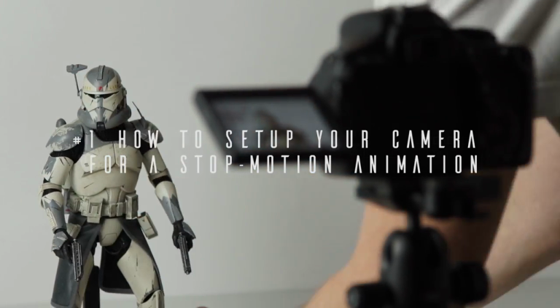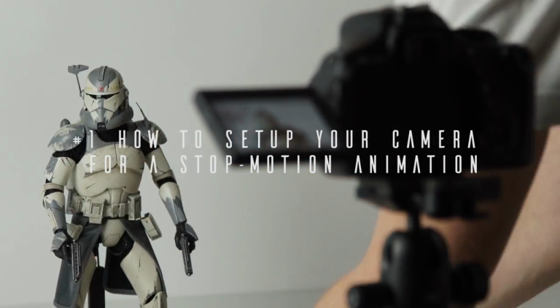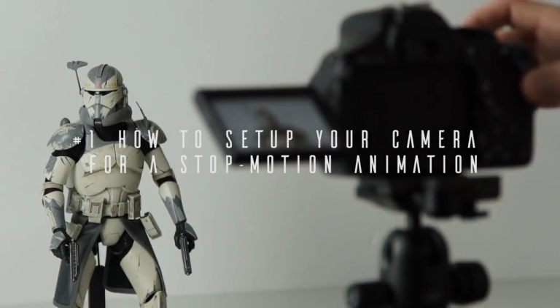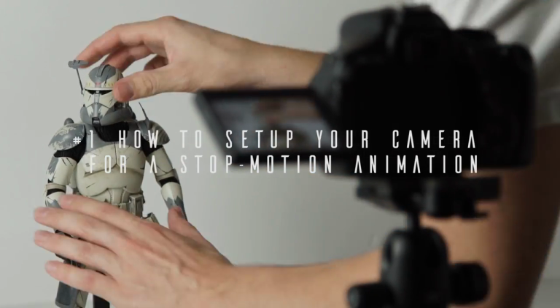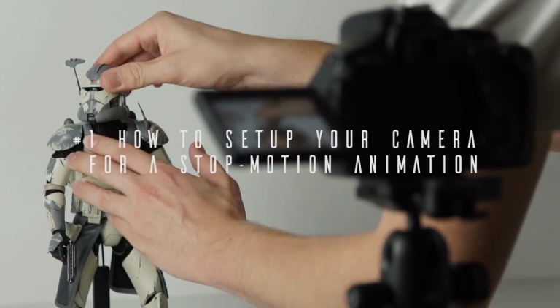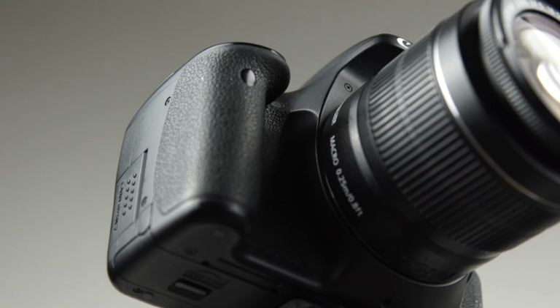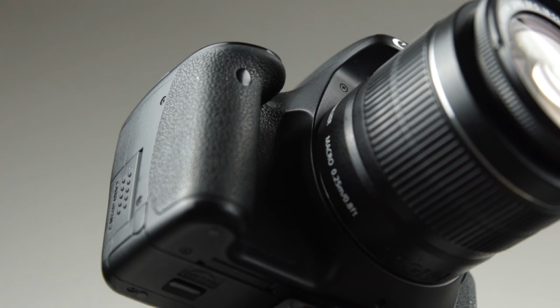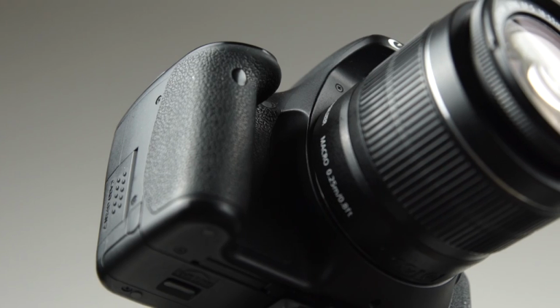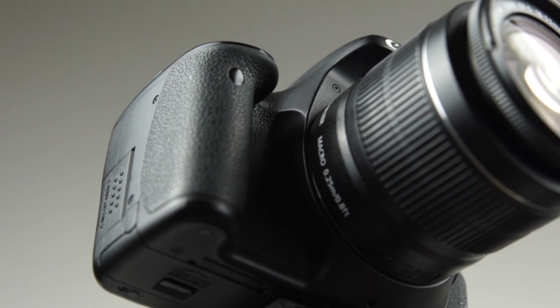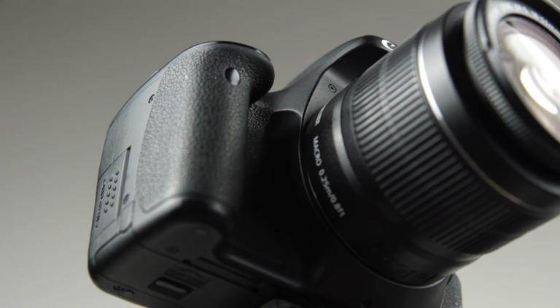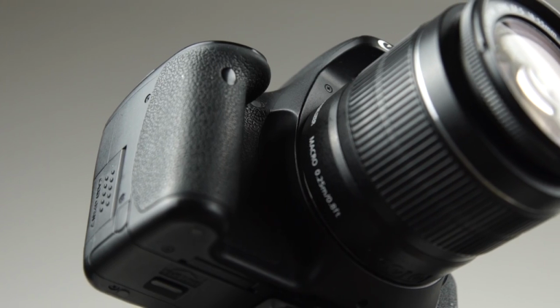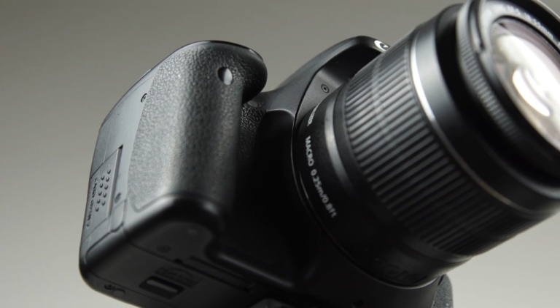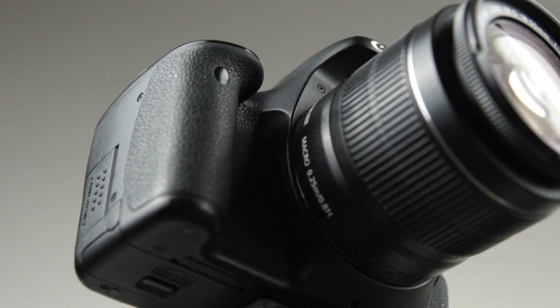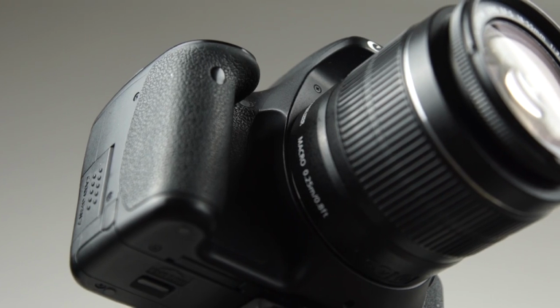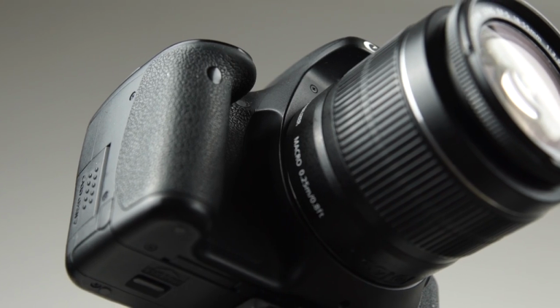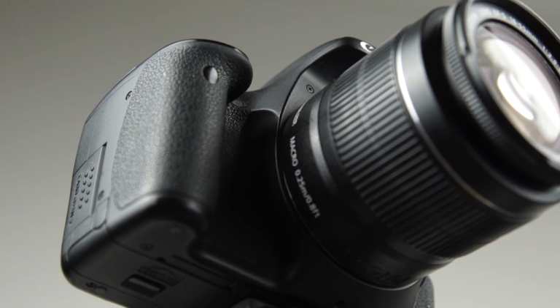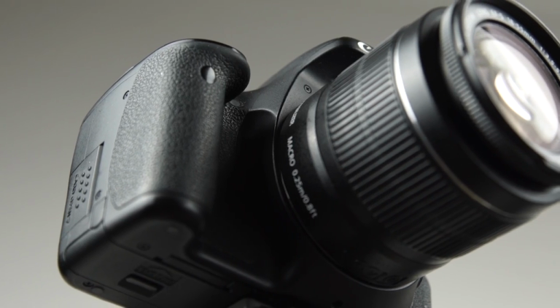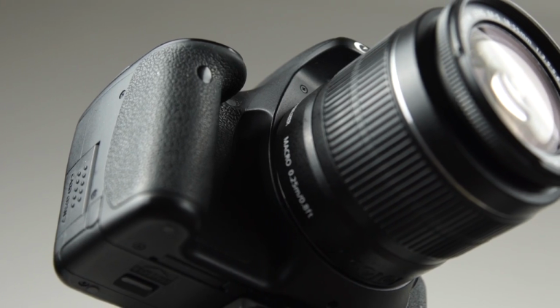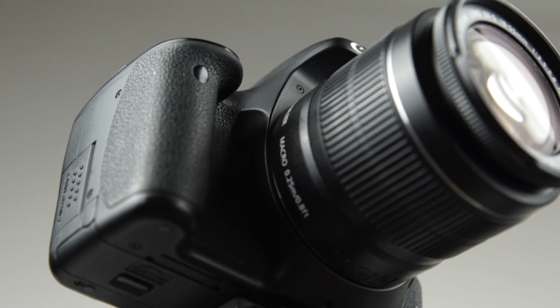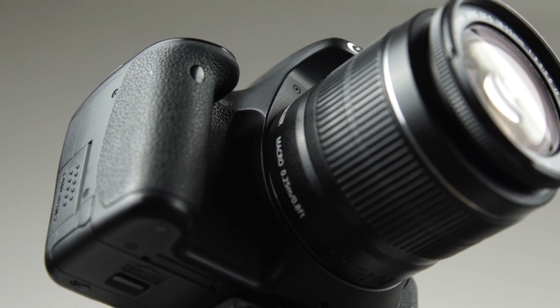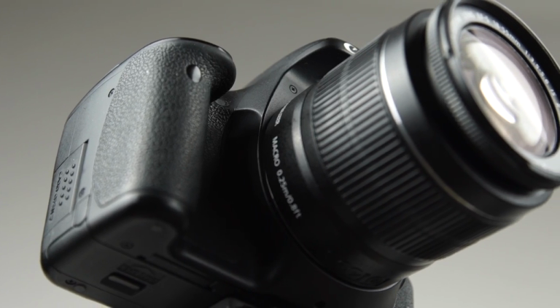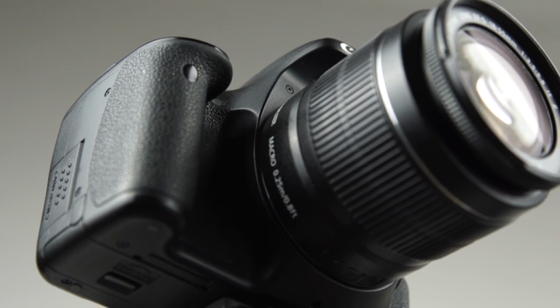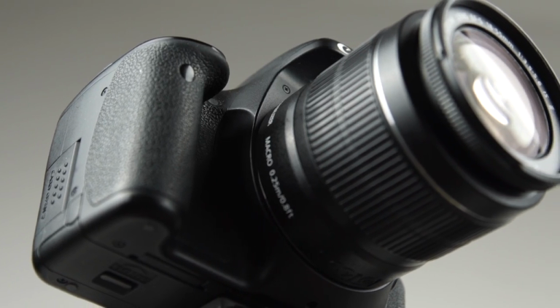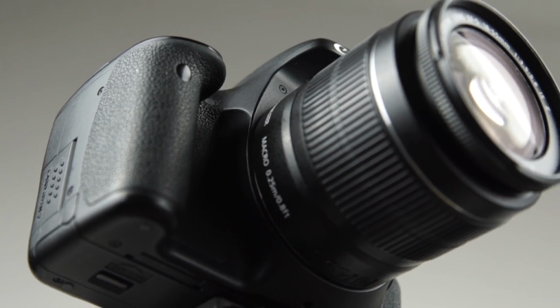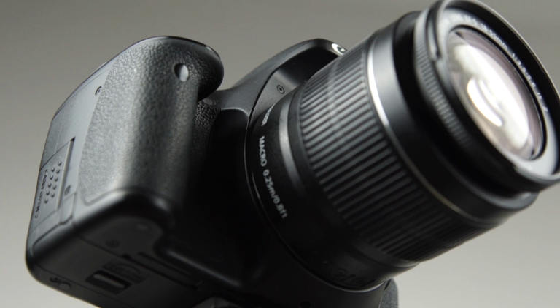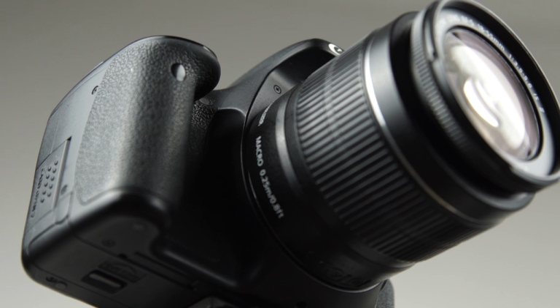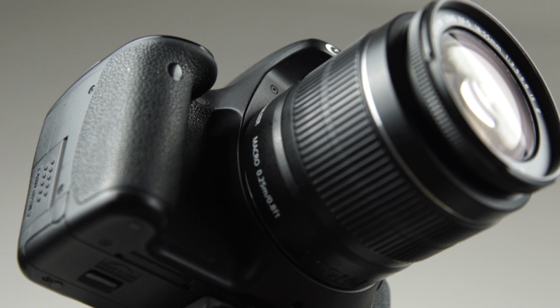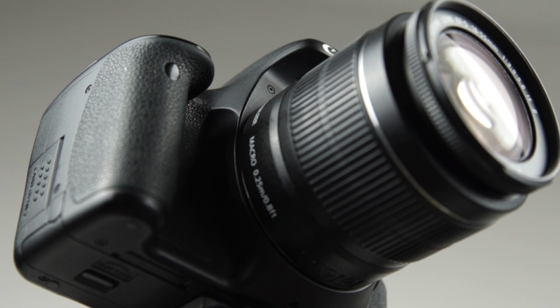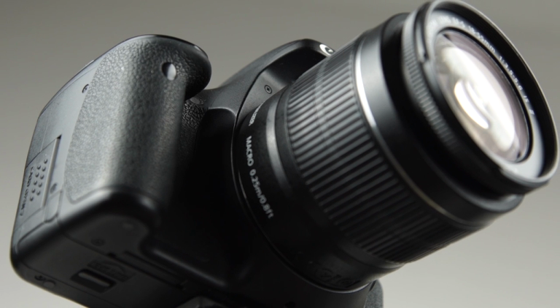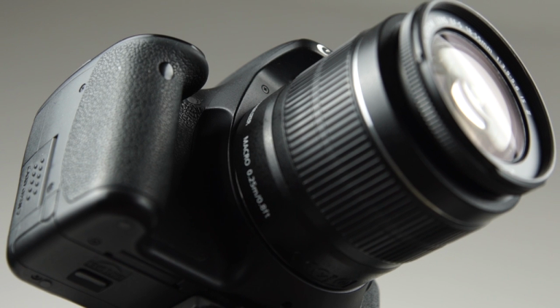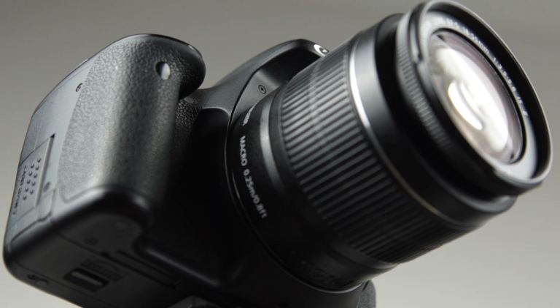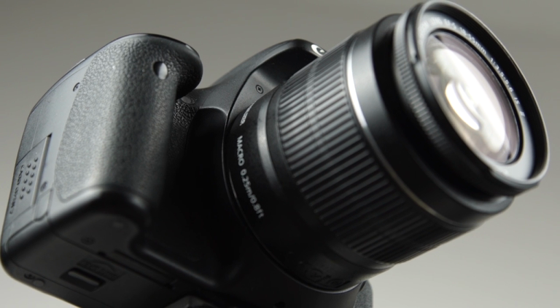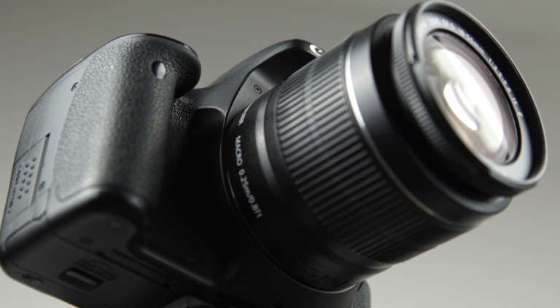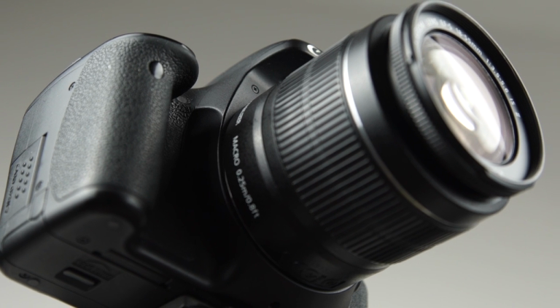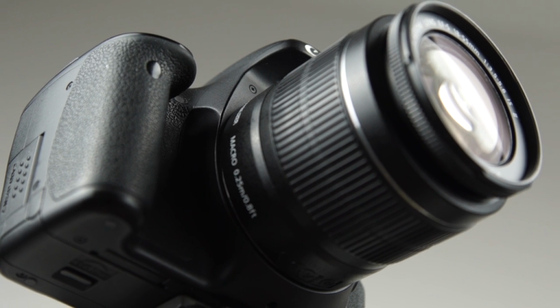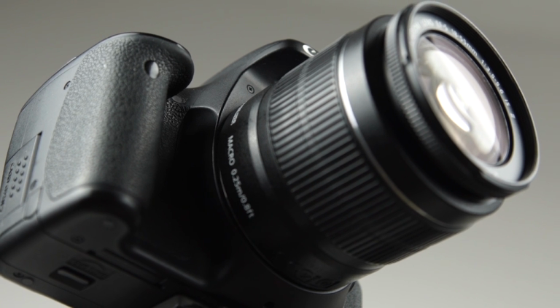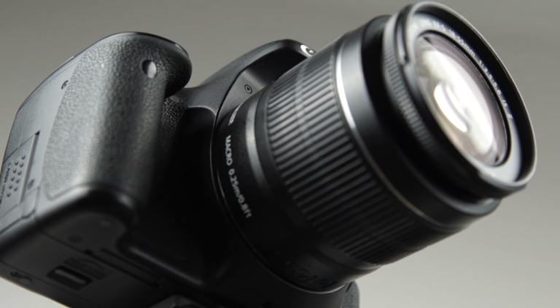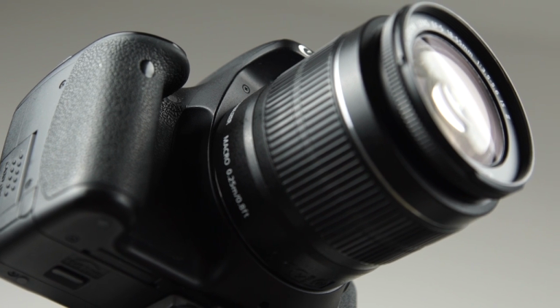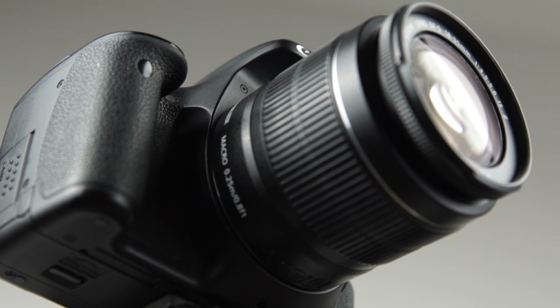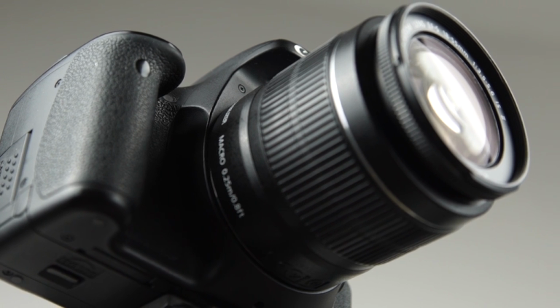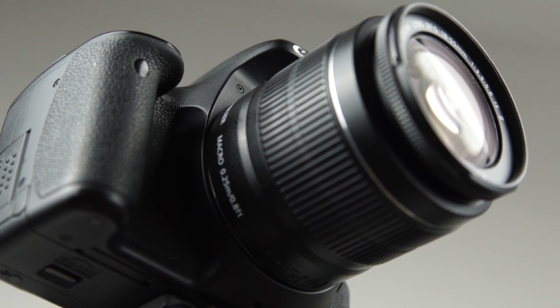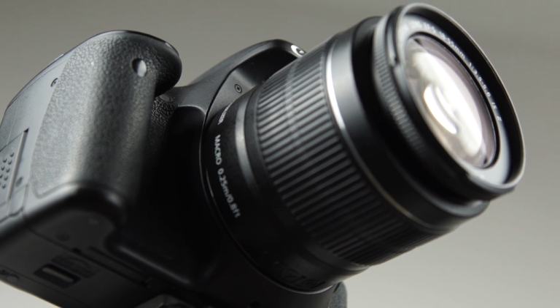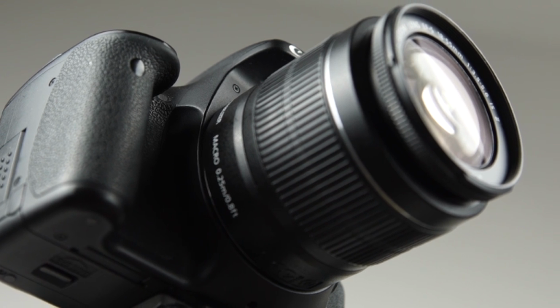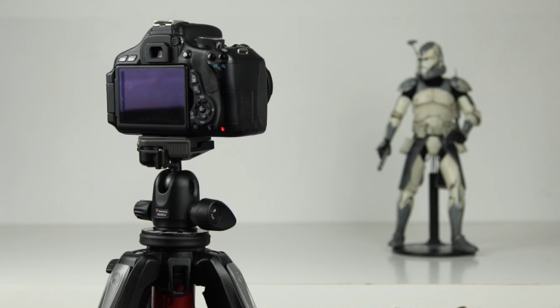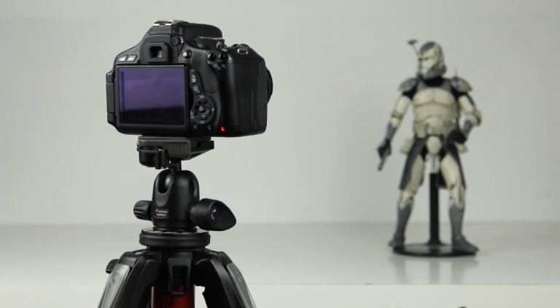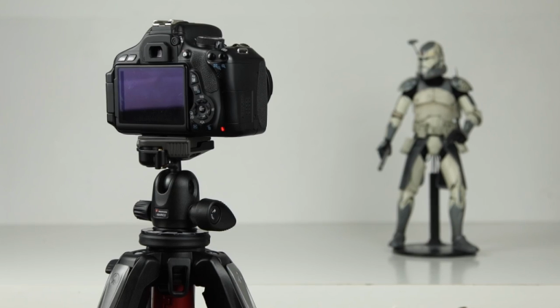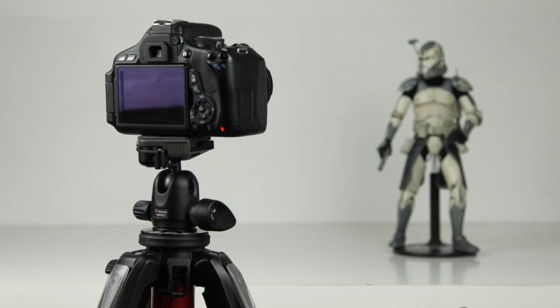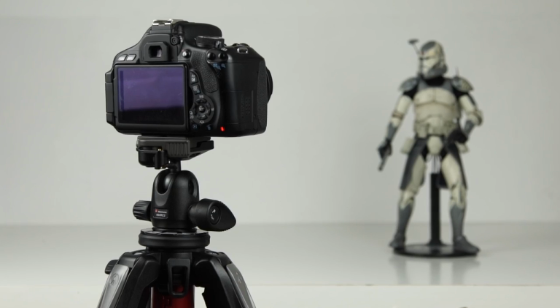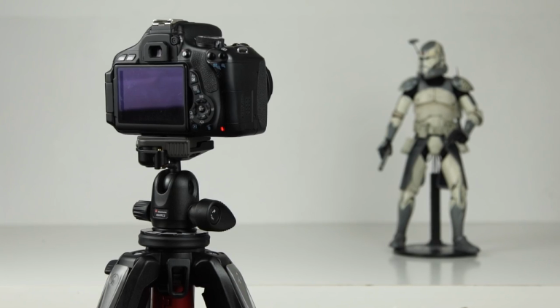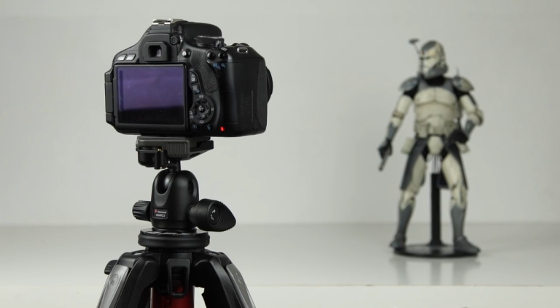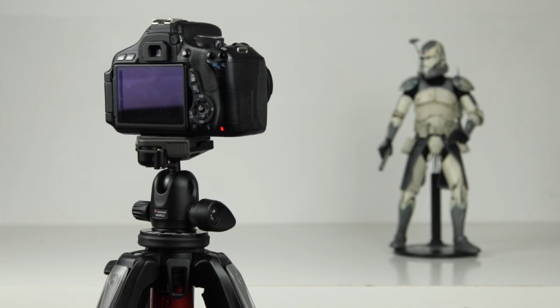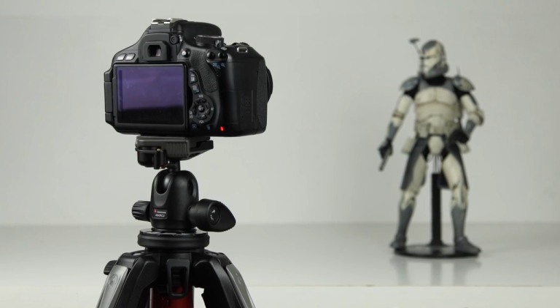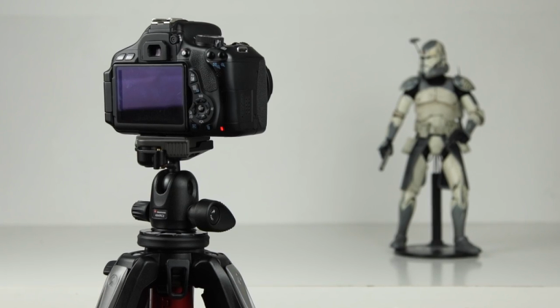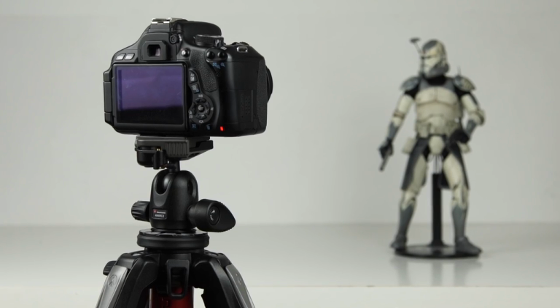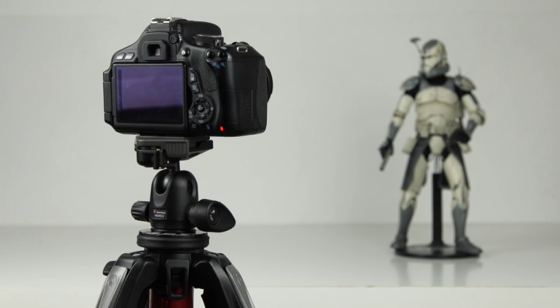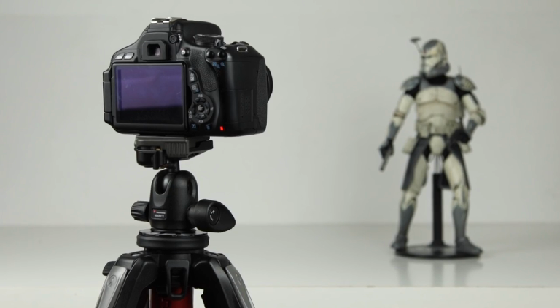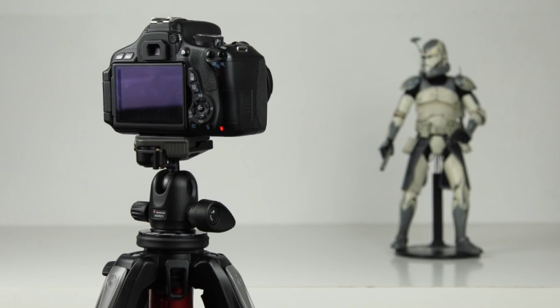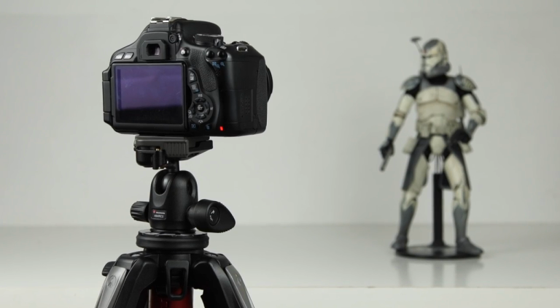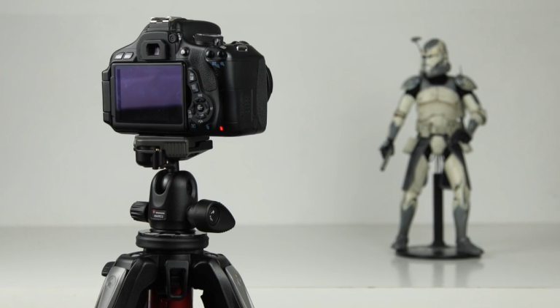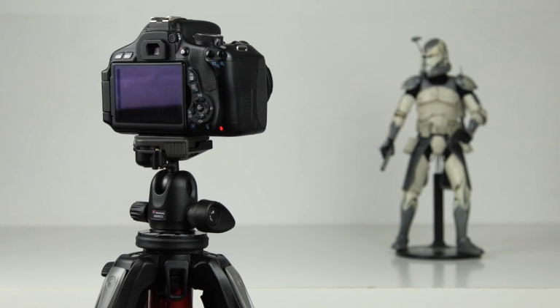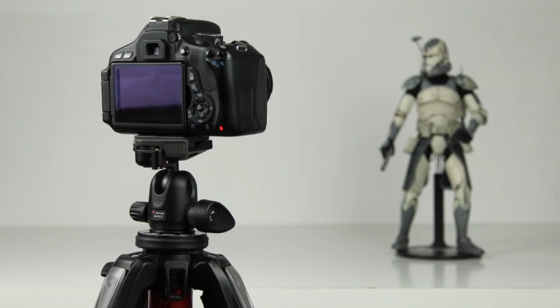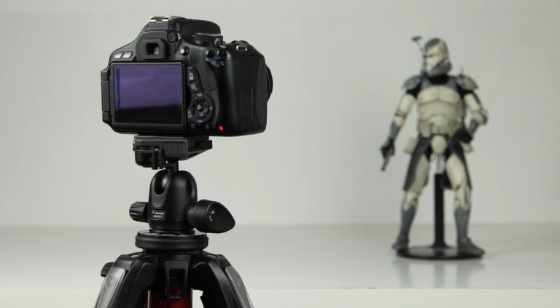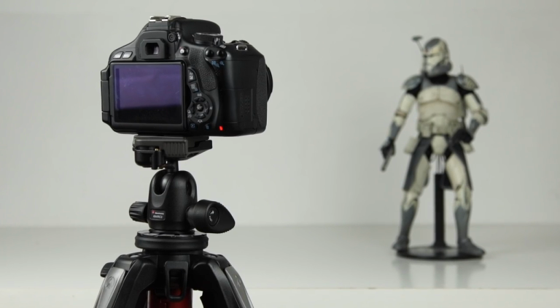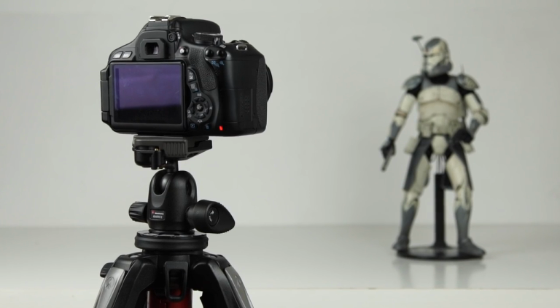Hello people and welcome to this very first tutorial about how to set up your camera and choose the right settings for a stop-motion animation.